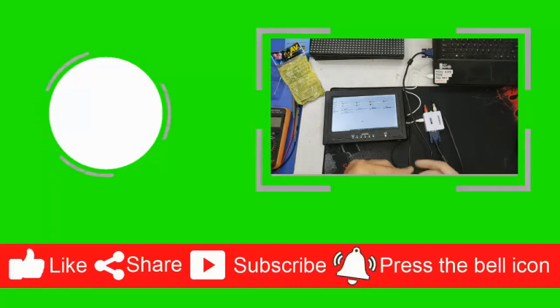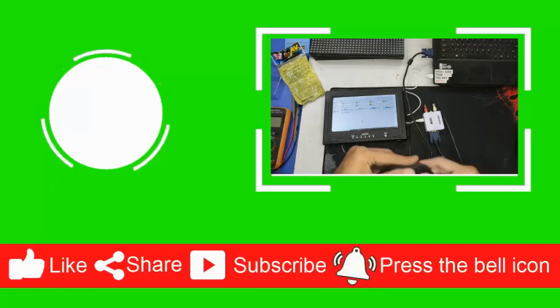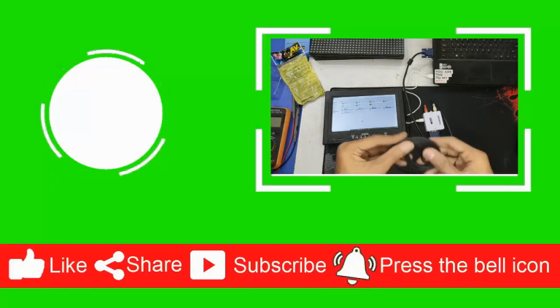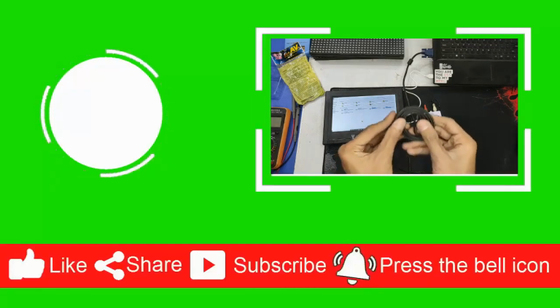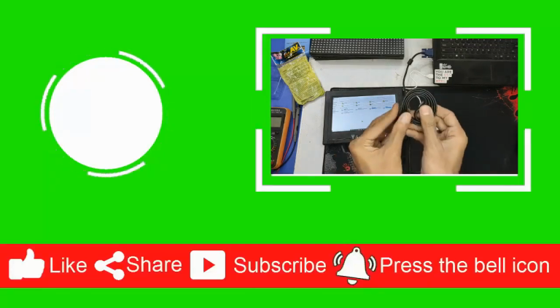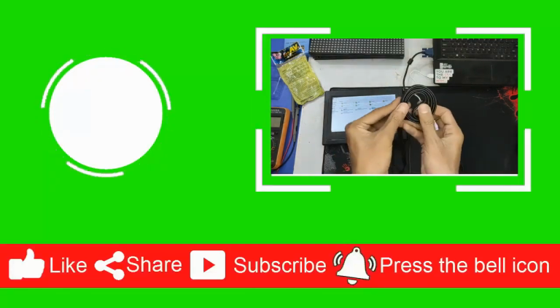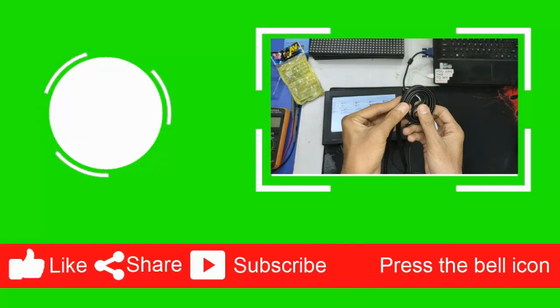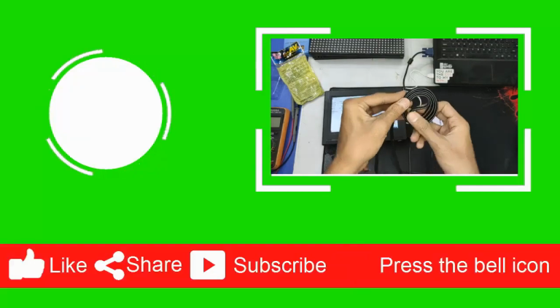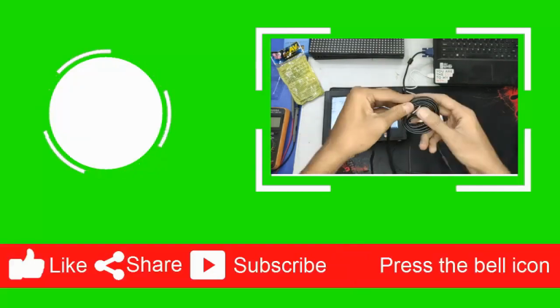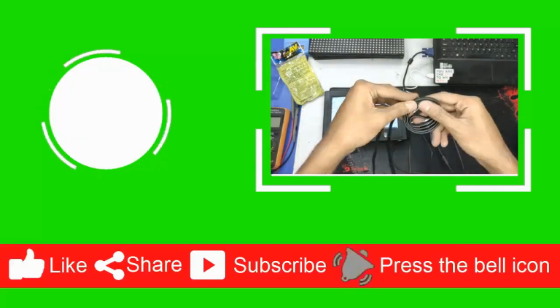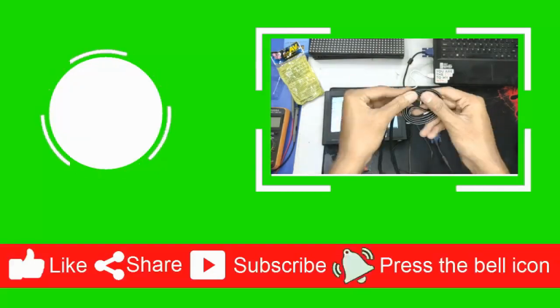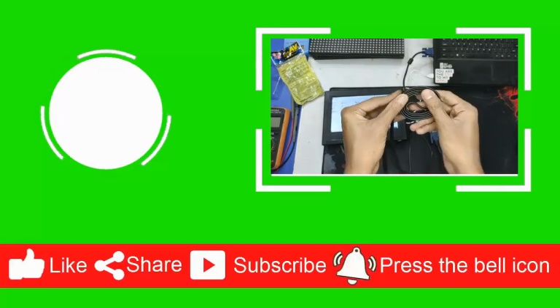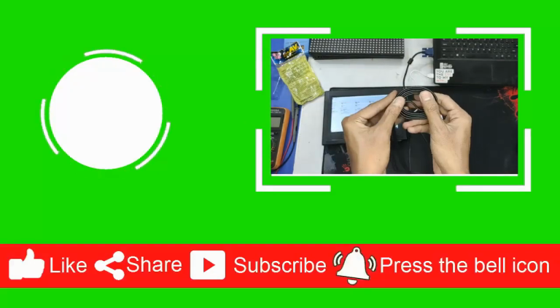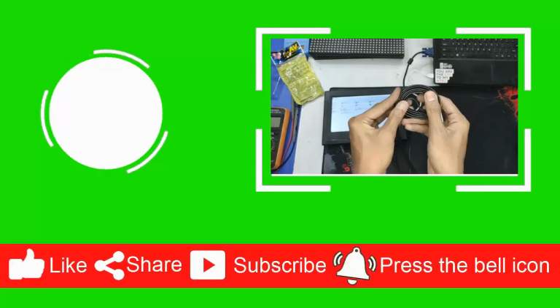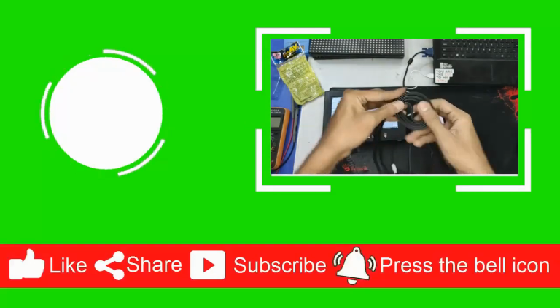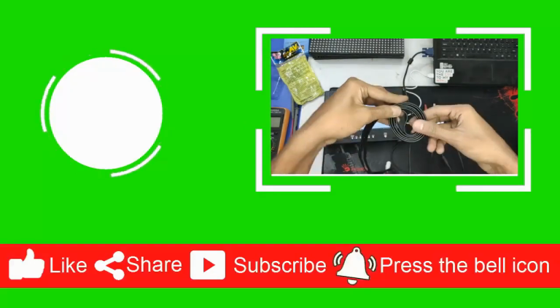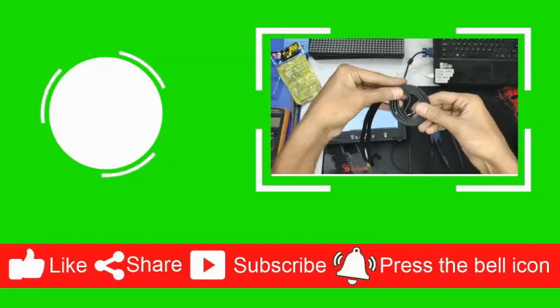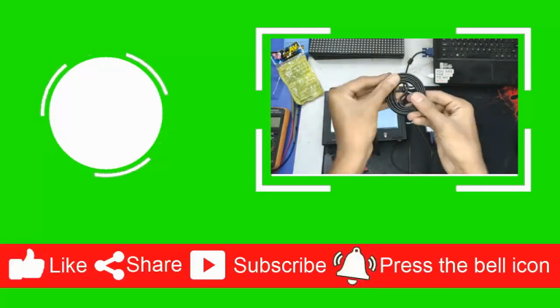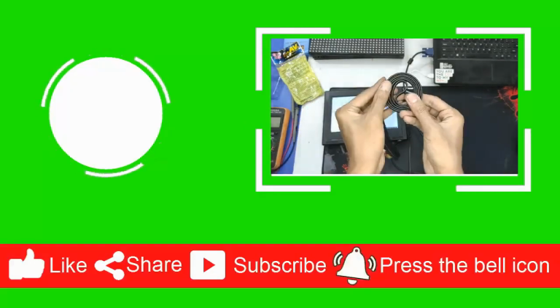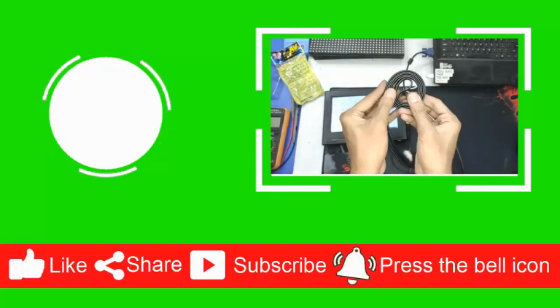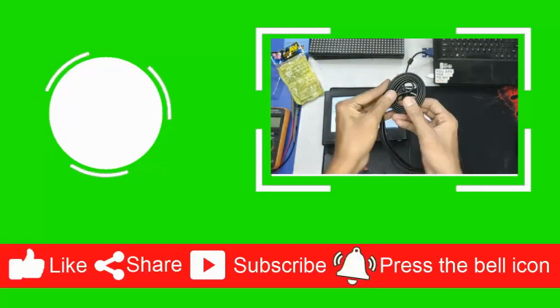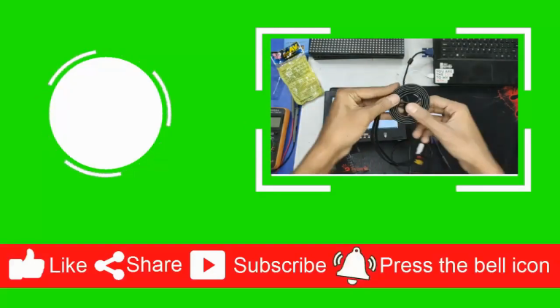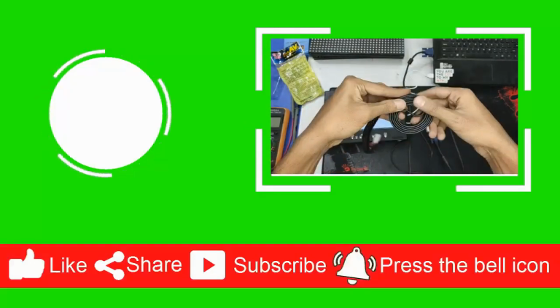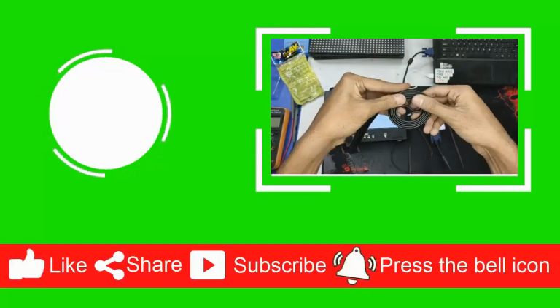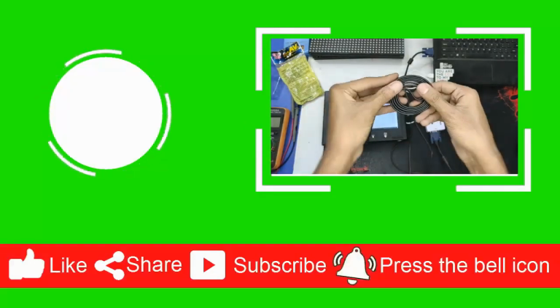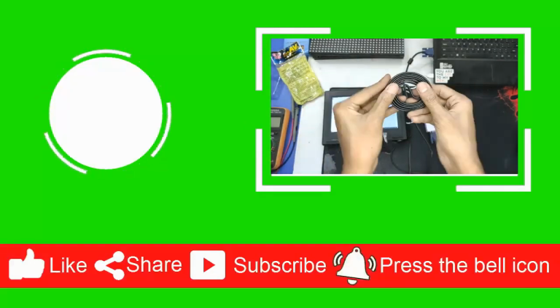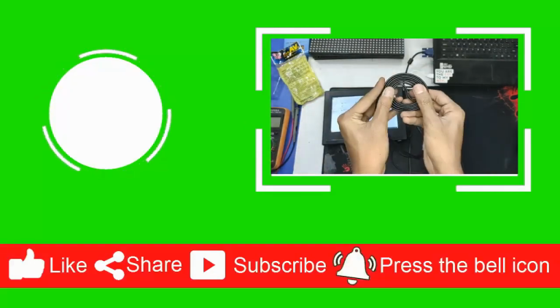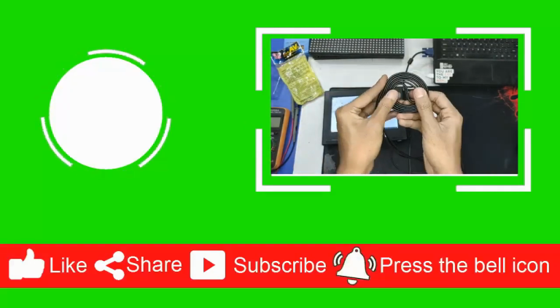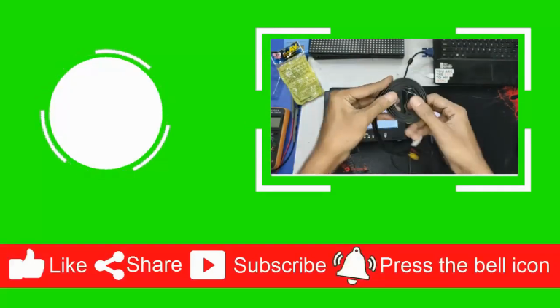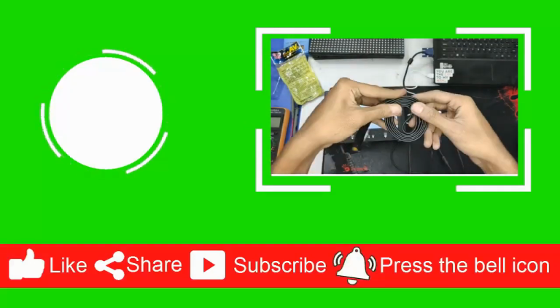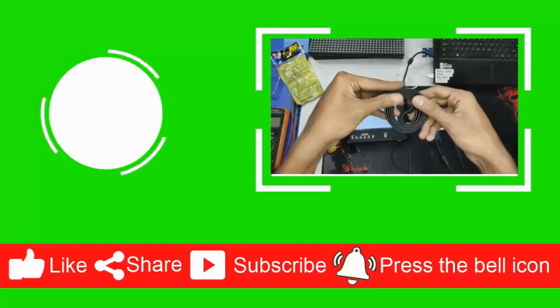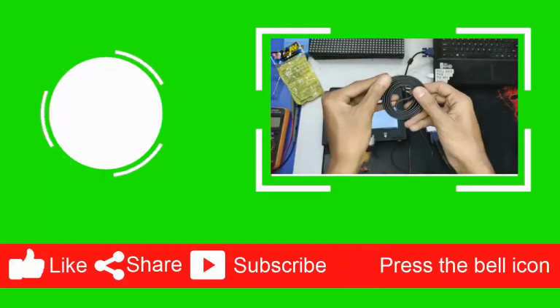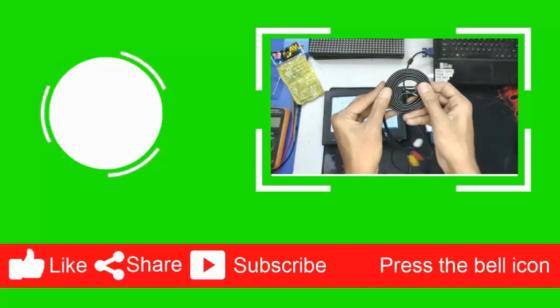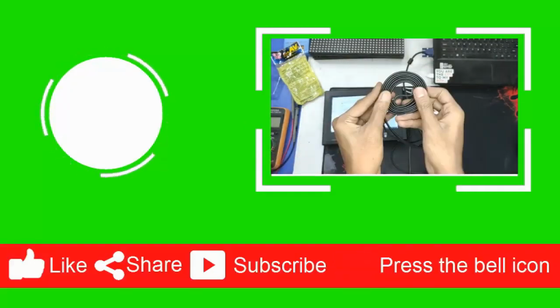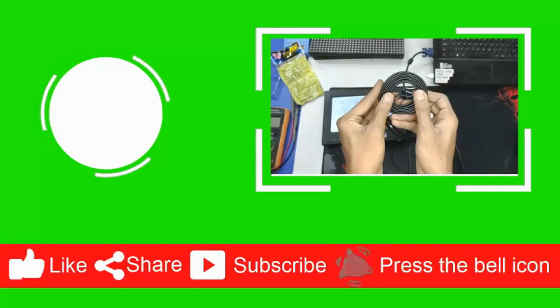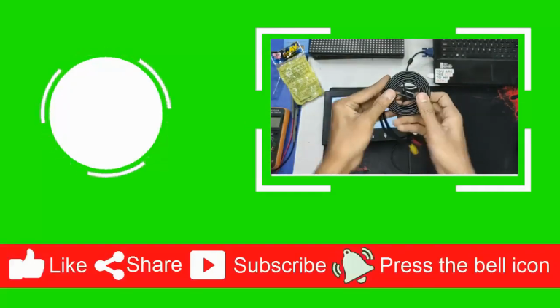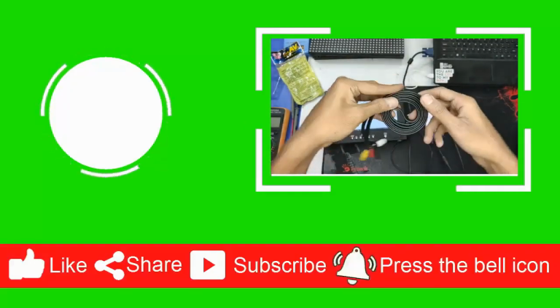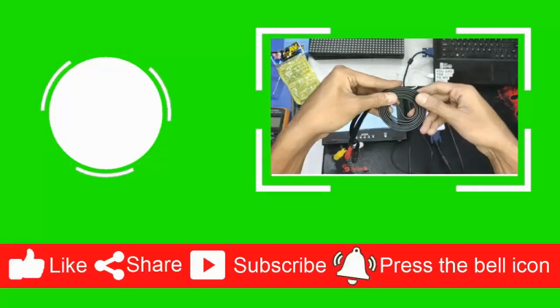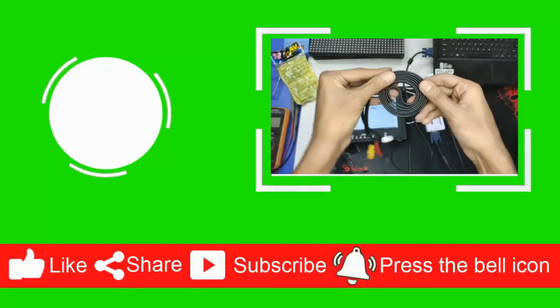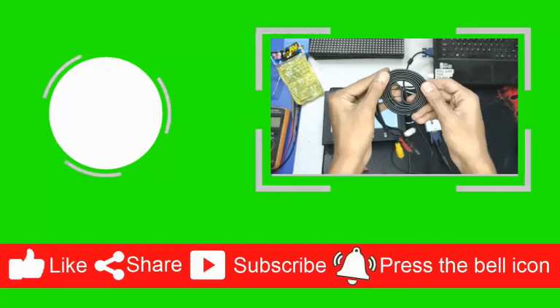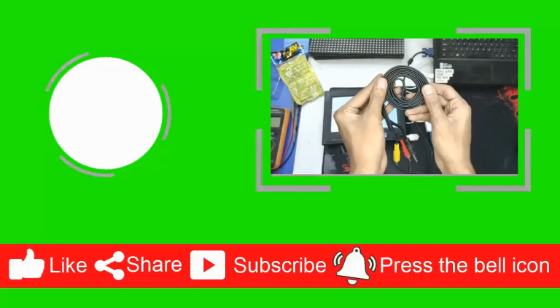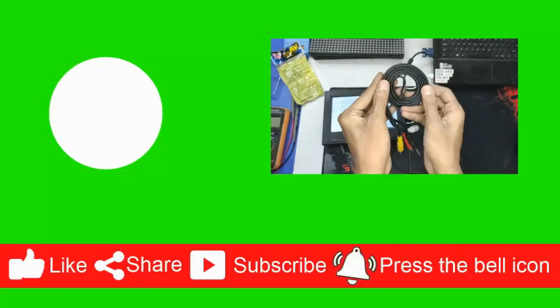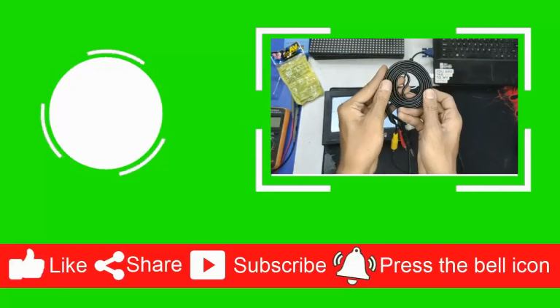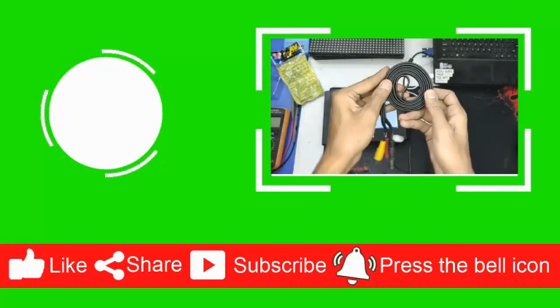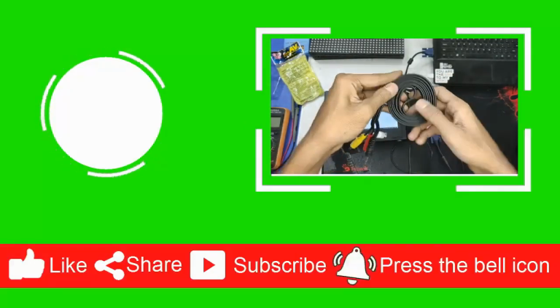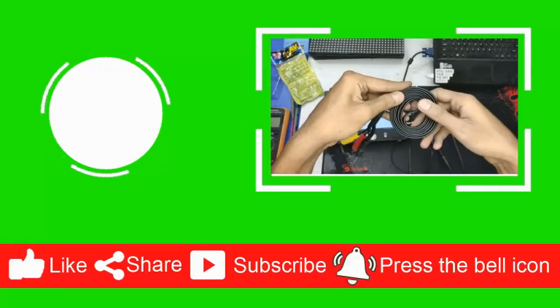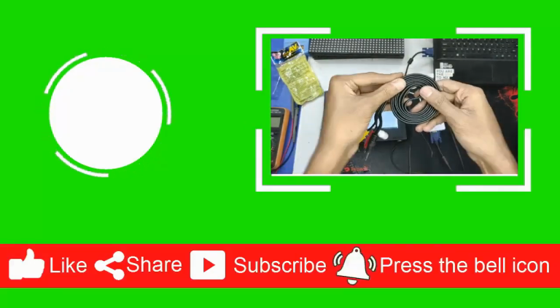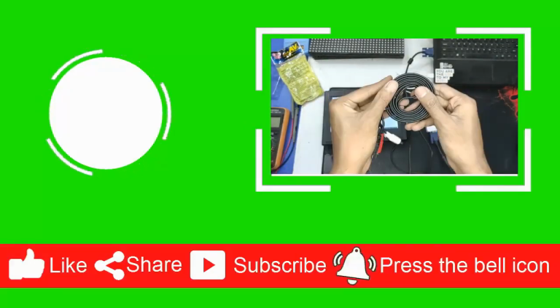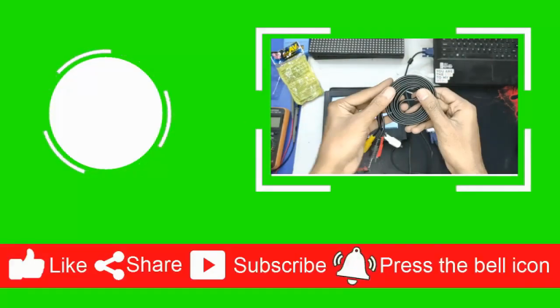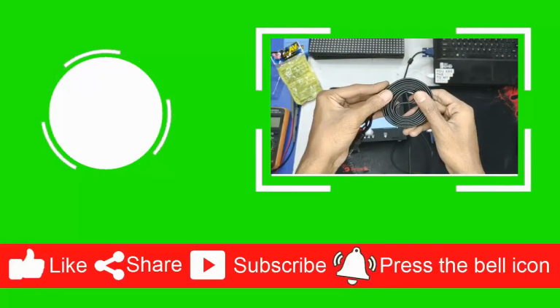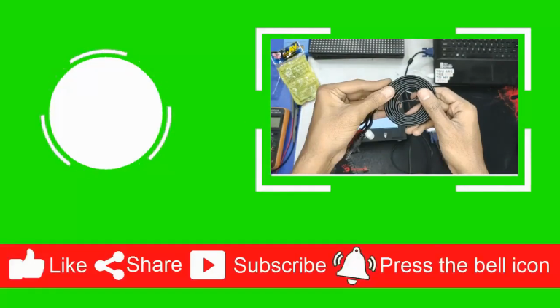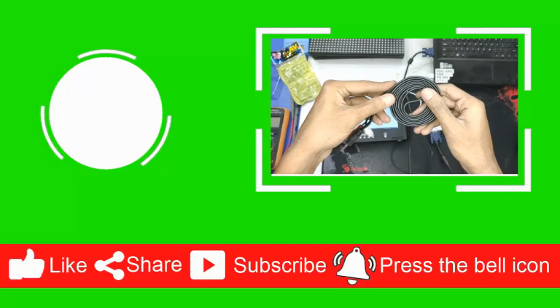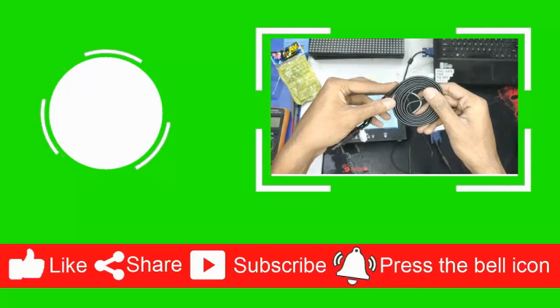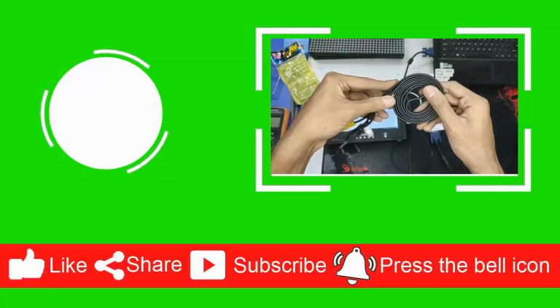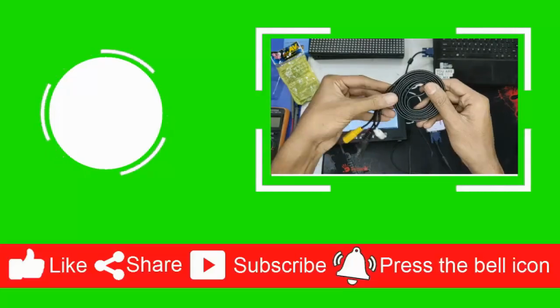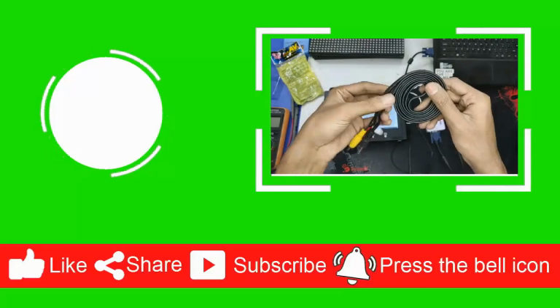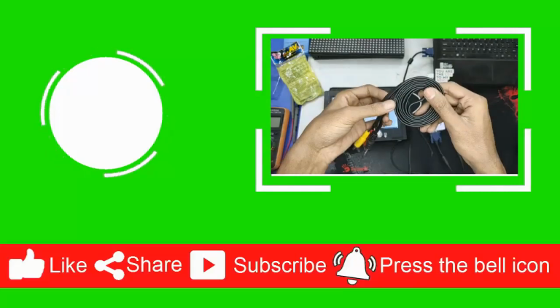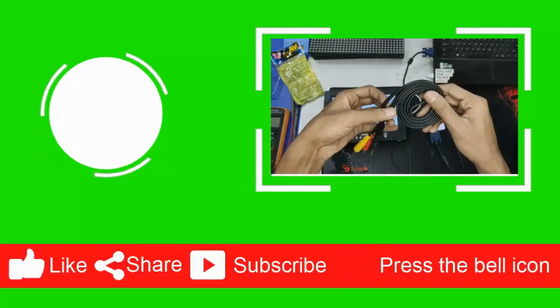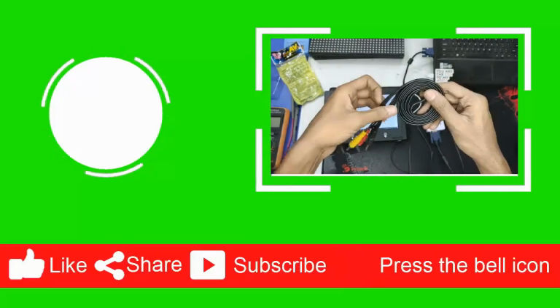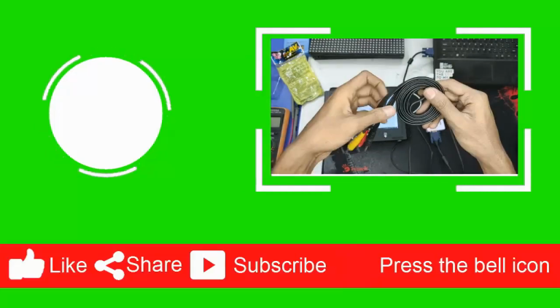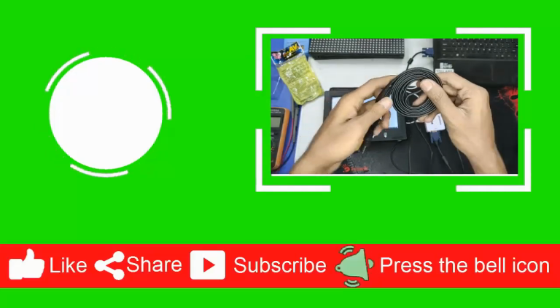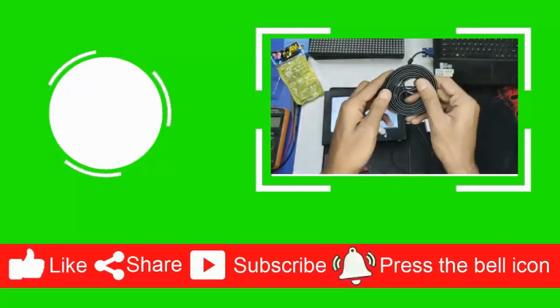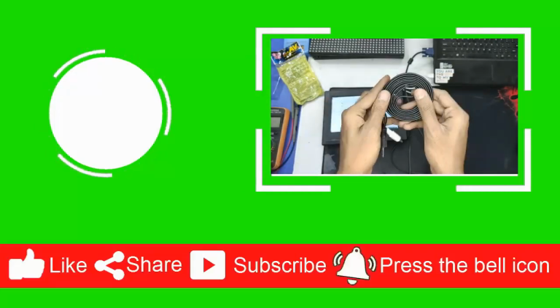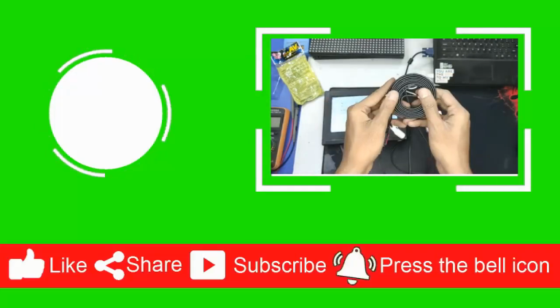Thanks for watching this video. Don't forget to share, like, and subscribe to my channel. Thank you.